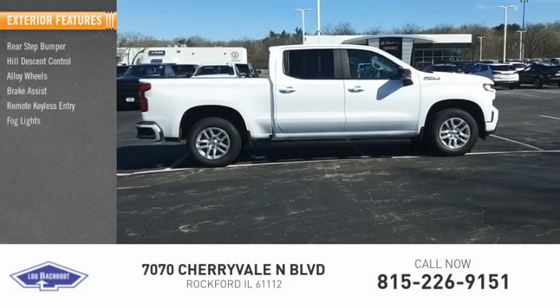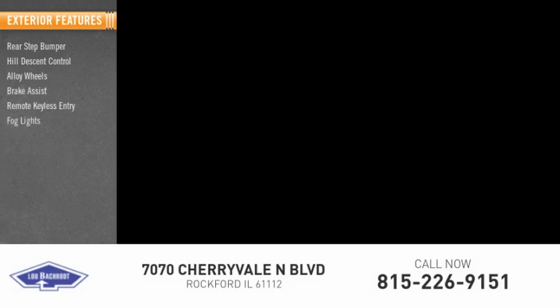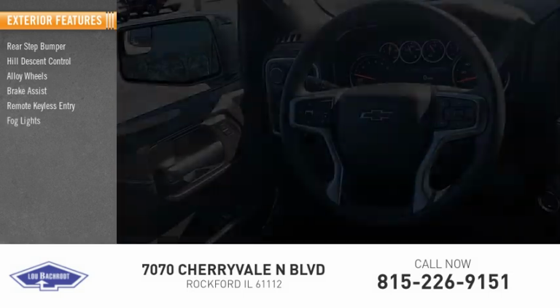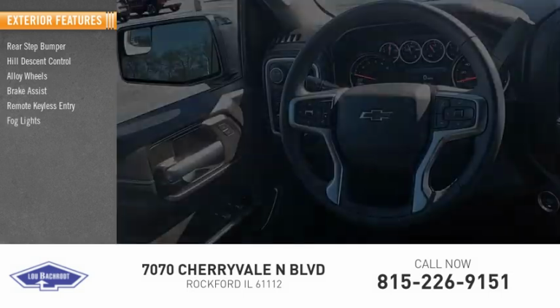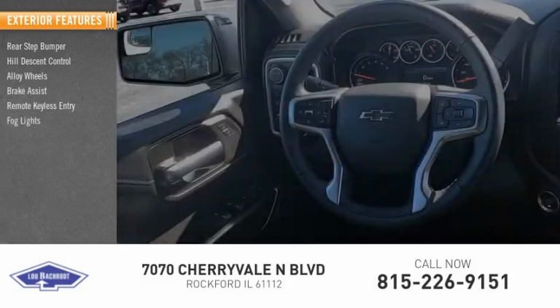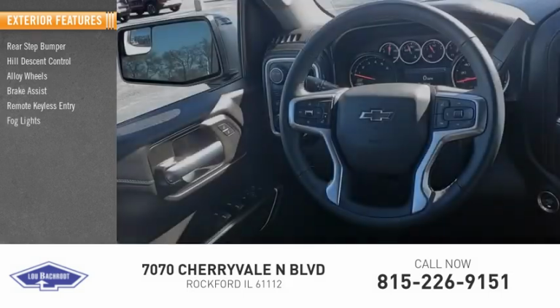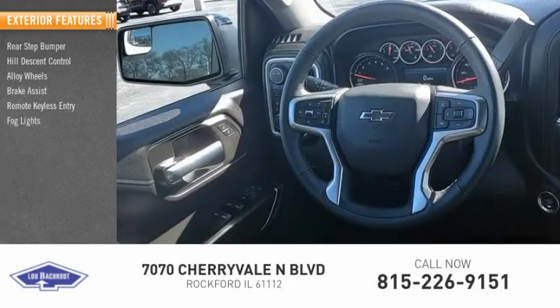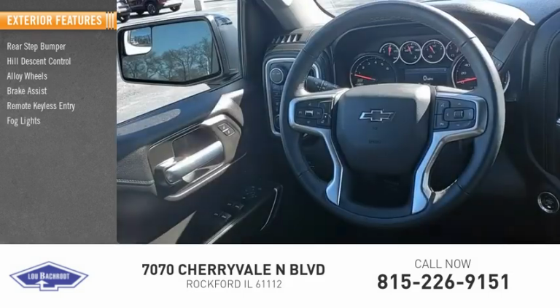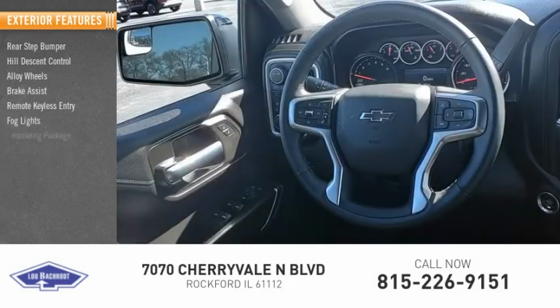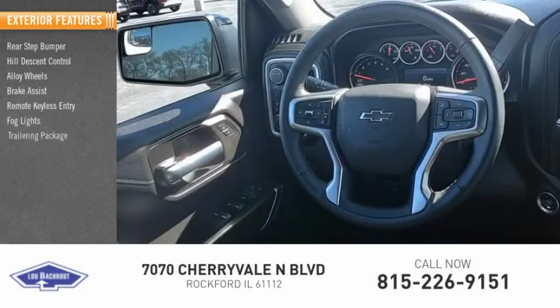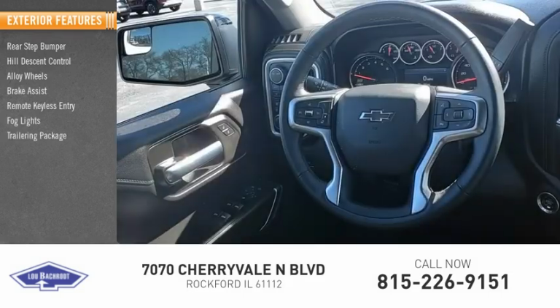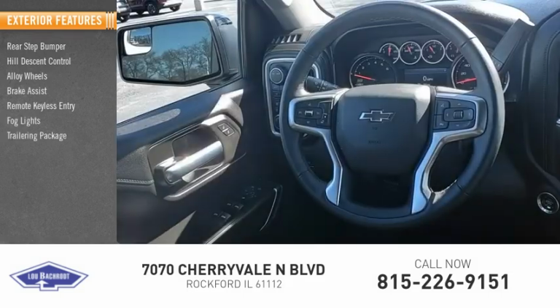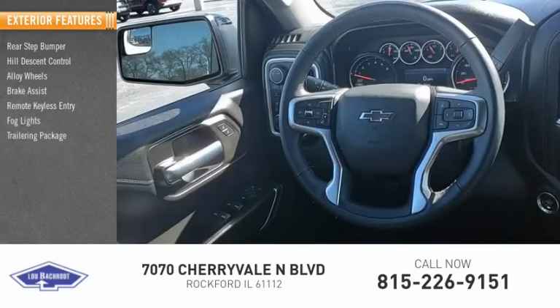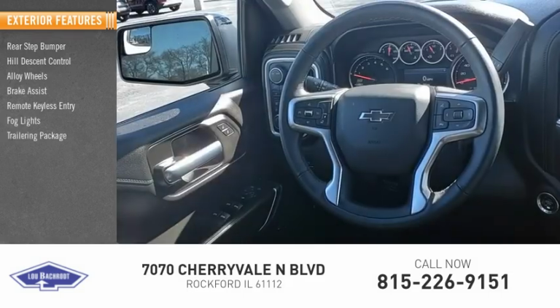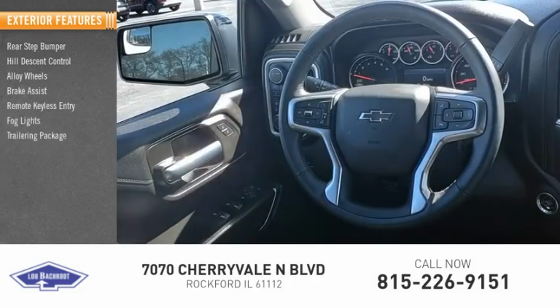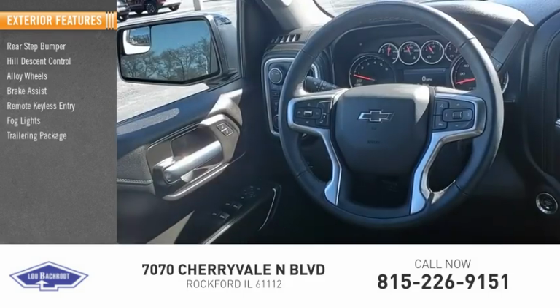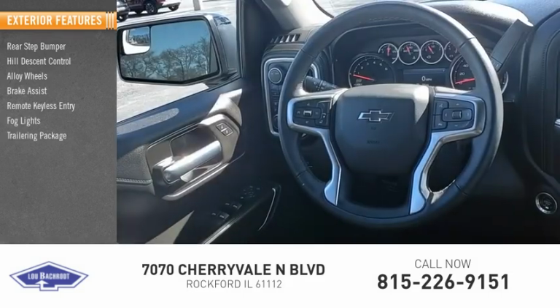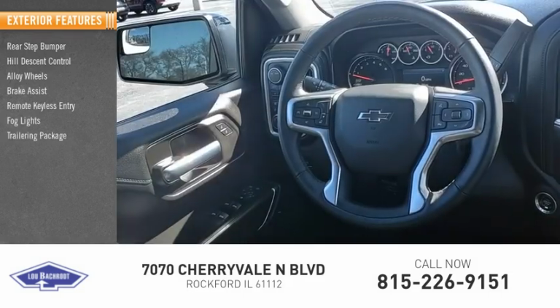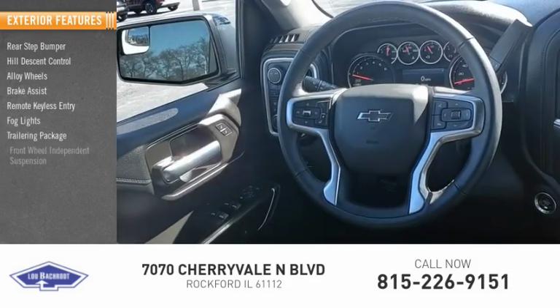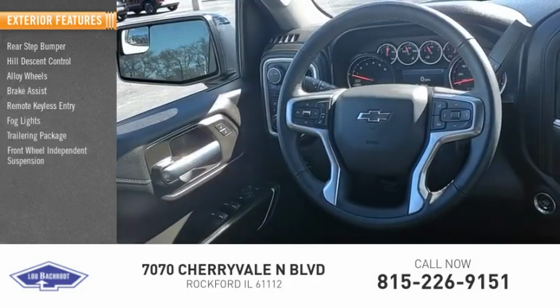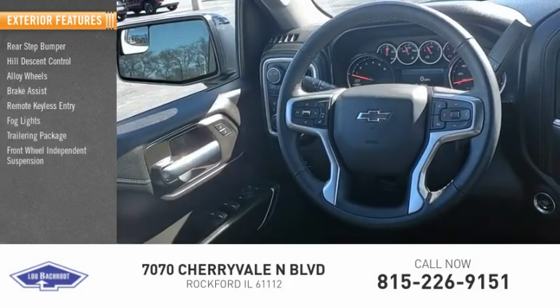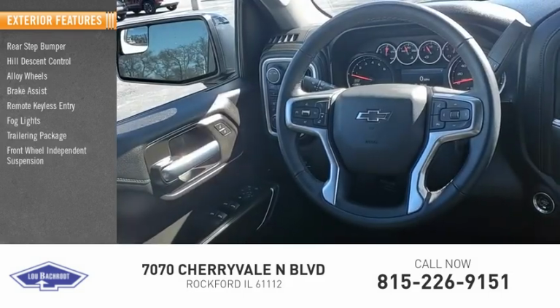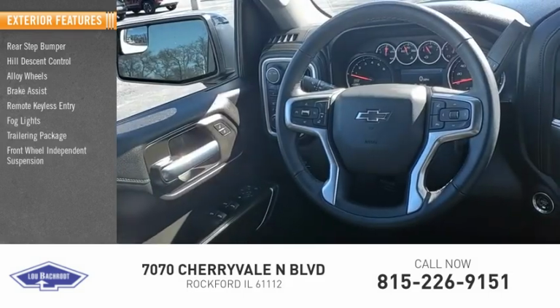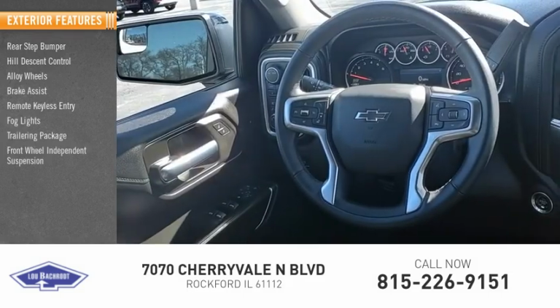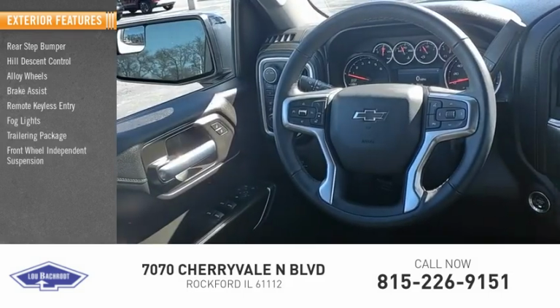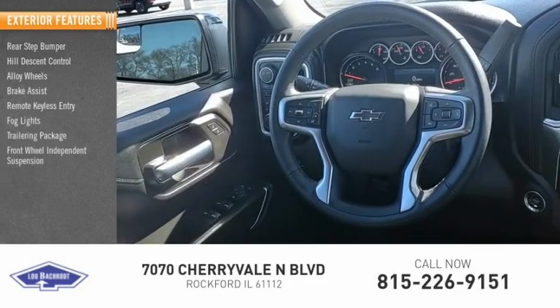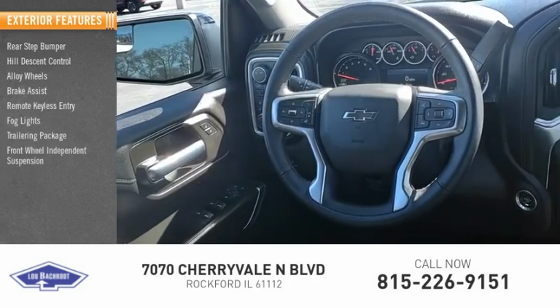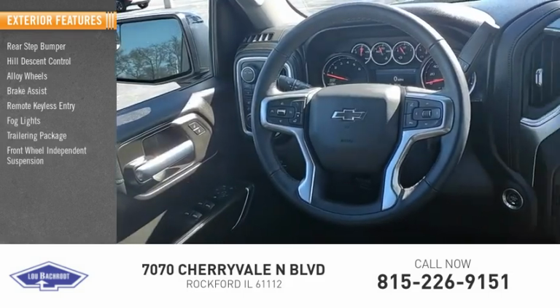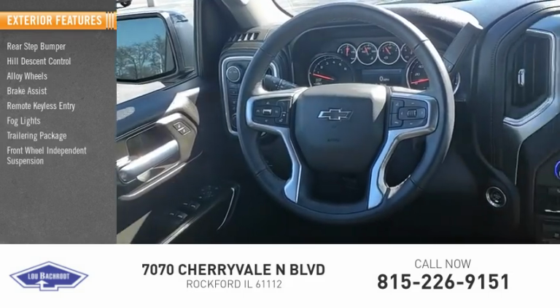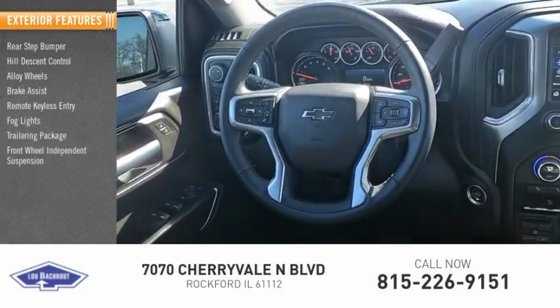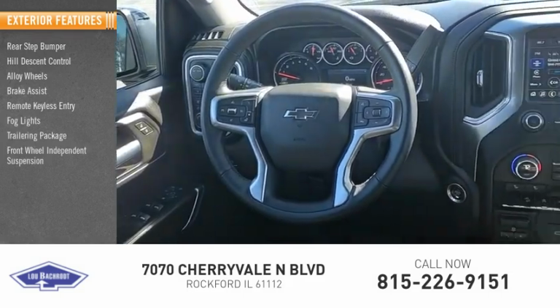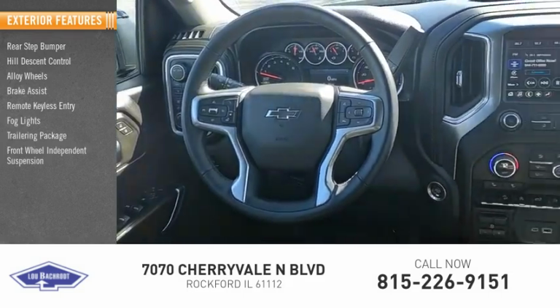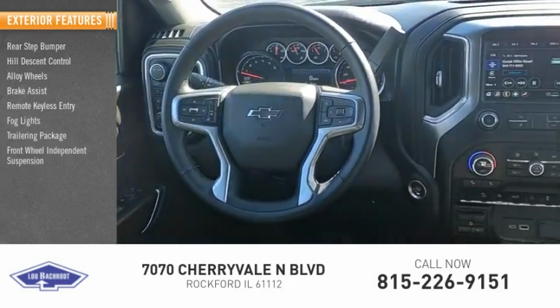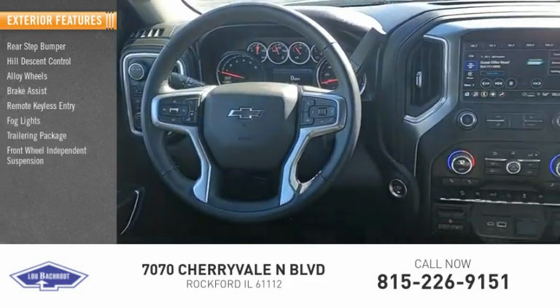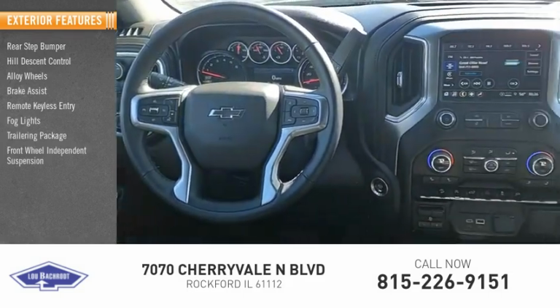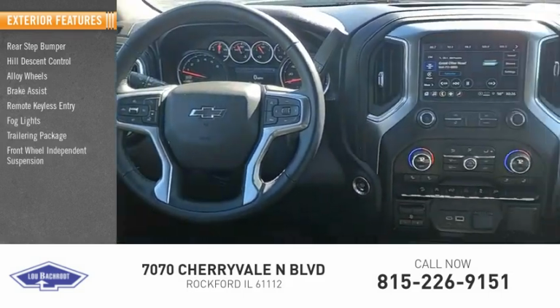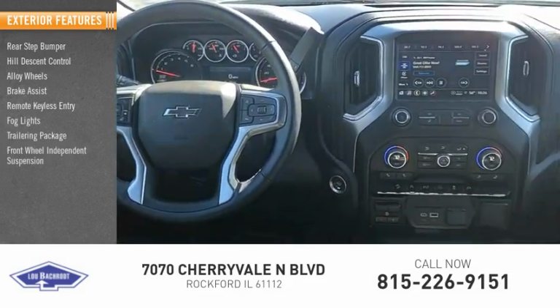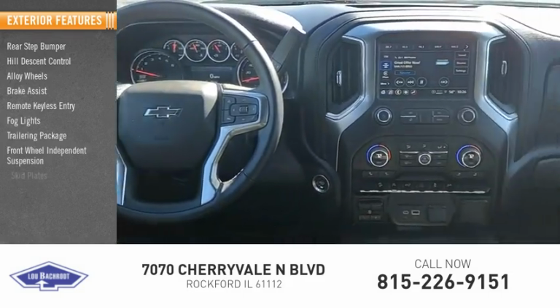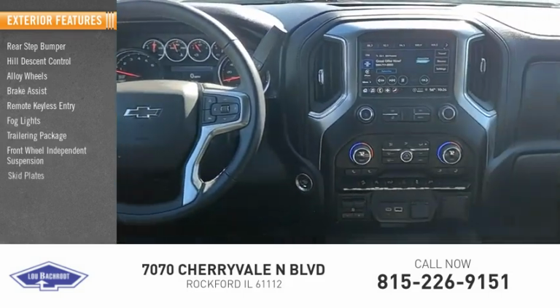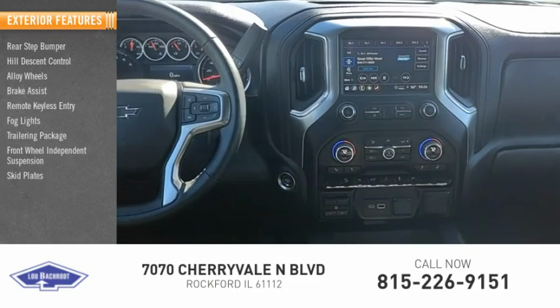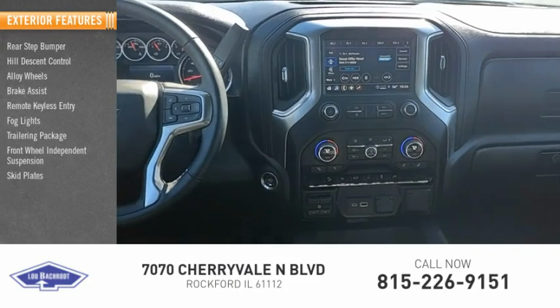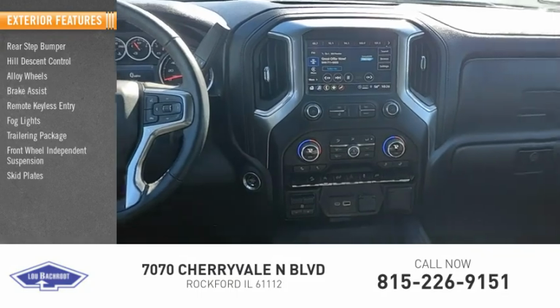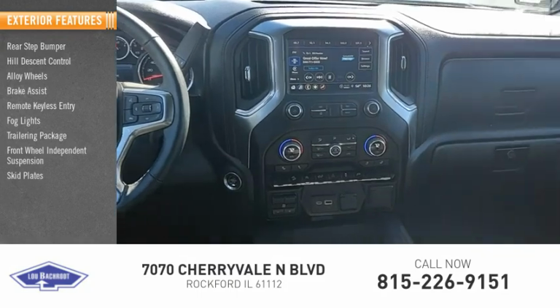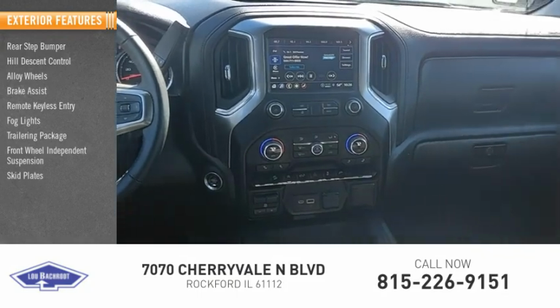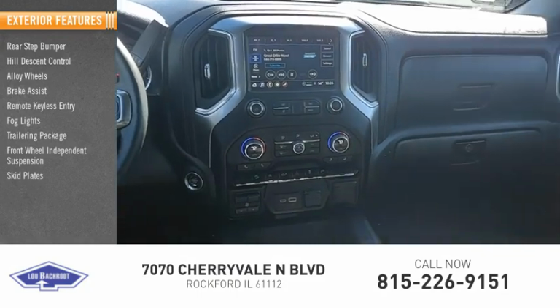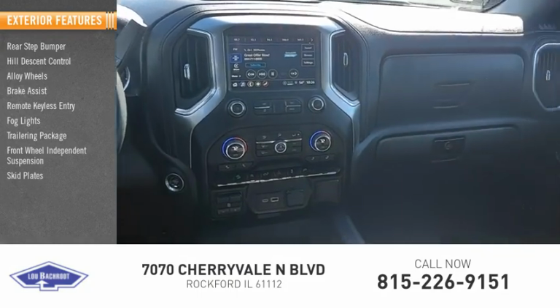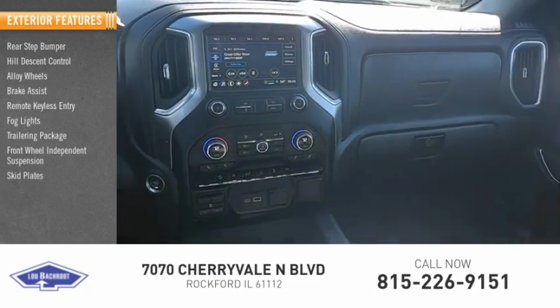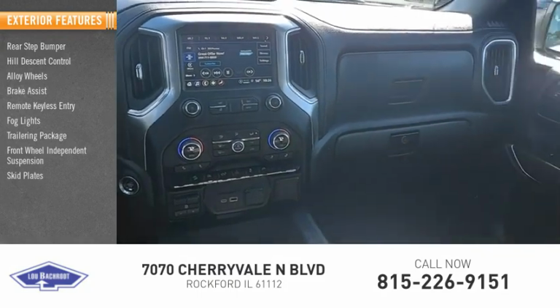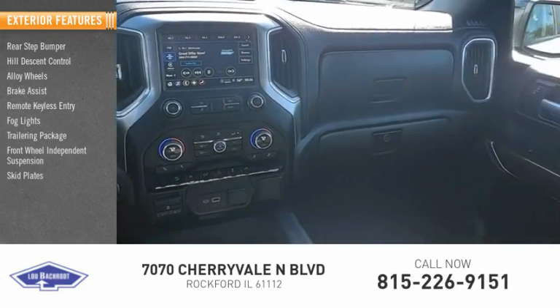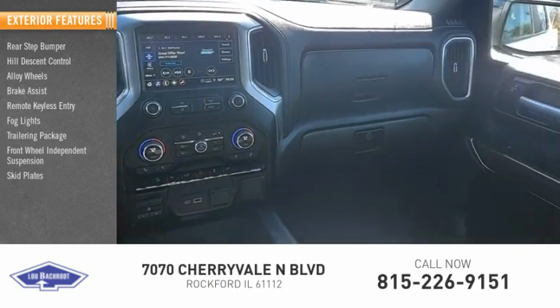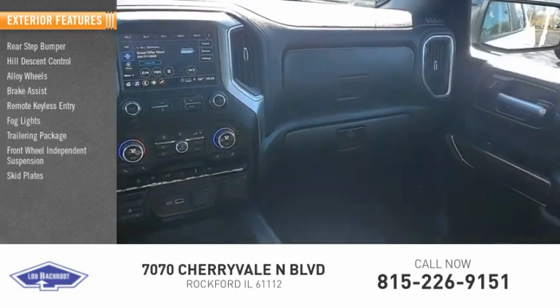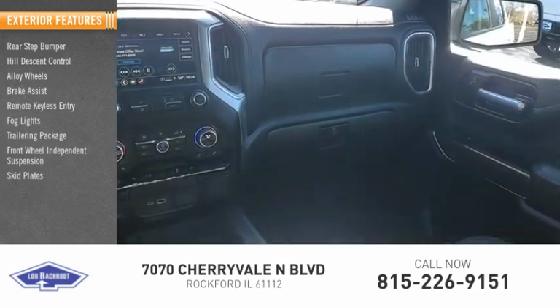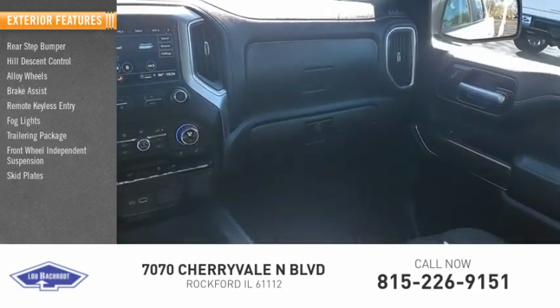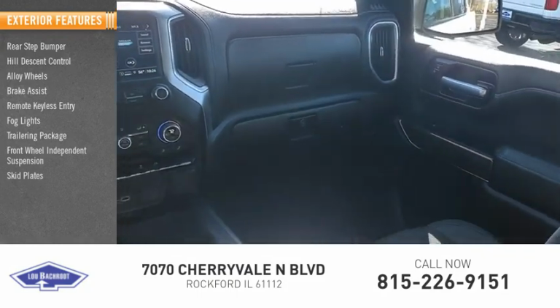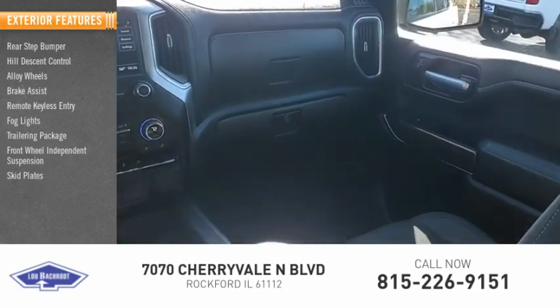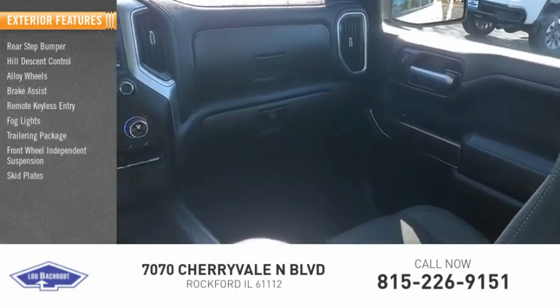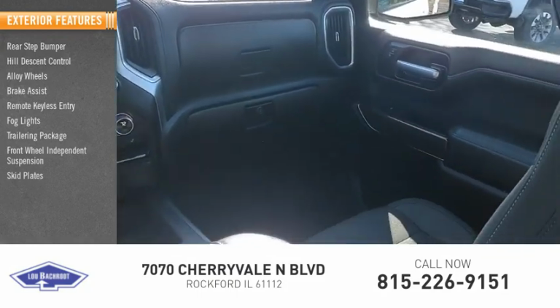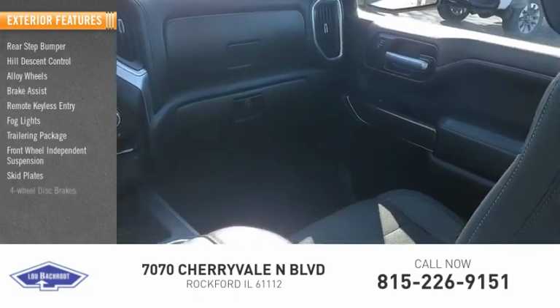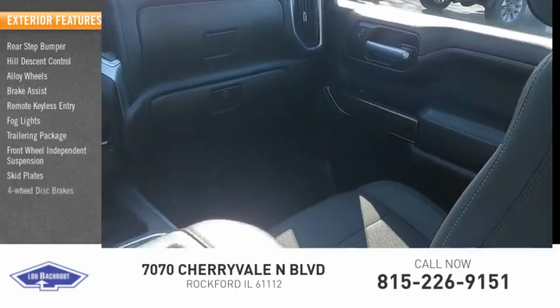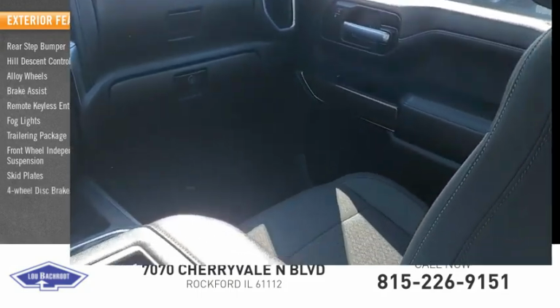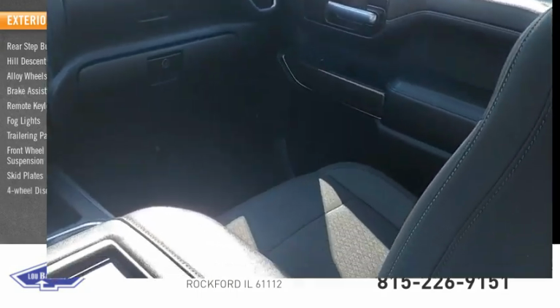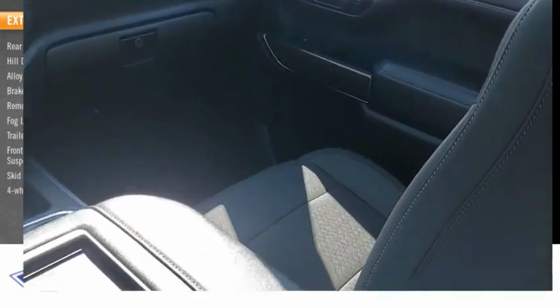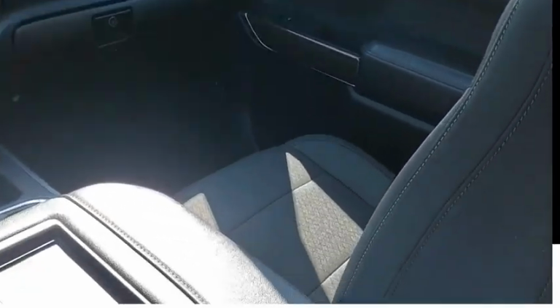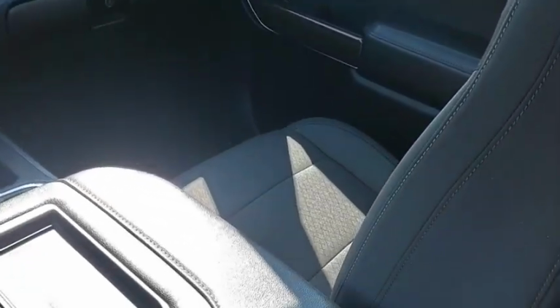Fog lights, trailering package, front wheel independent suspension, skid plates, four-wheel disc brakes.